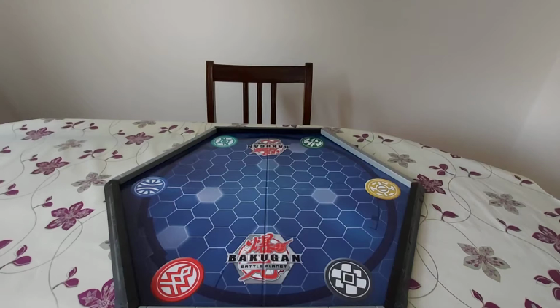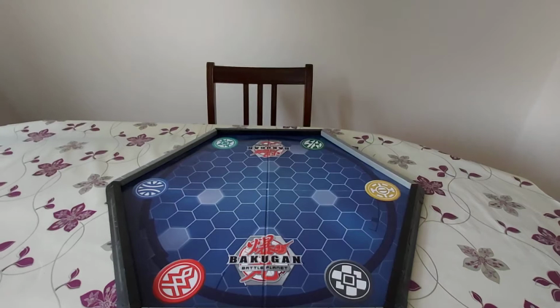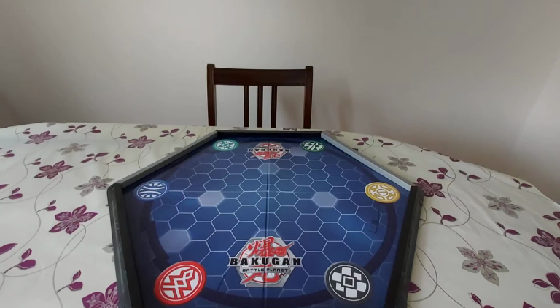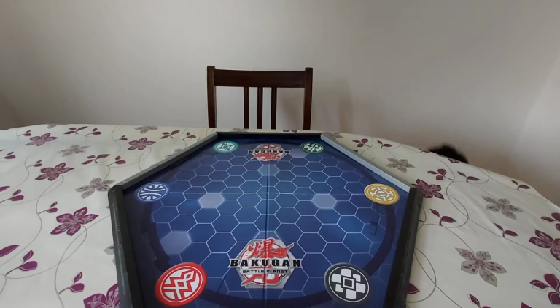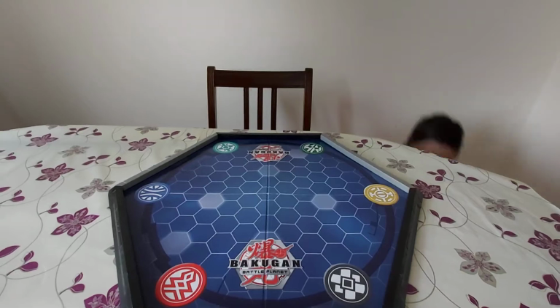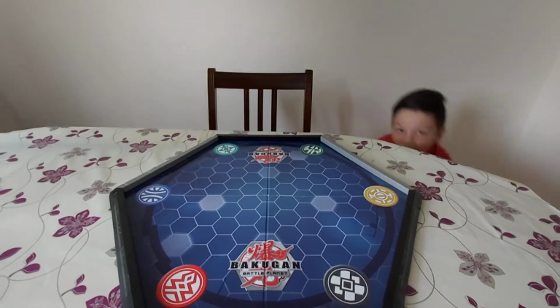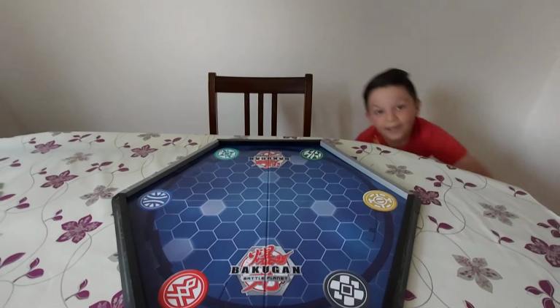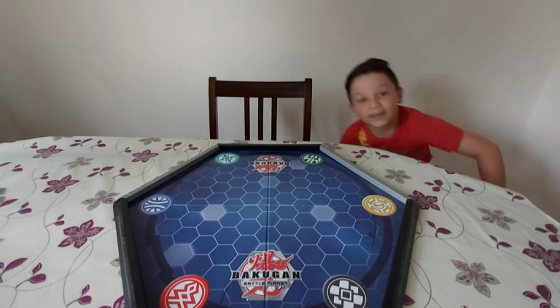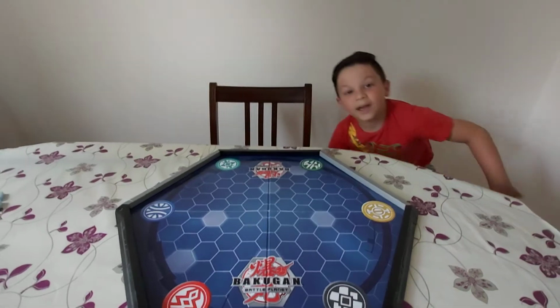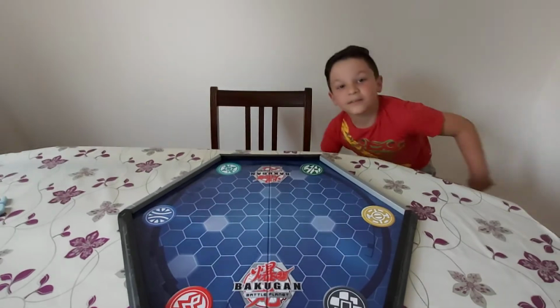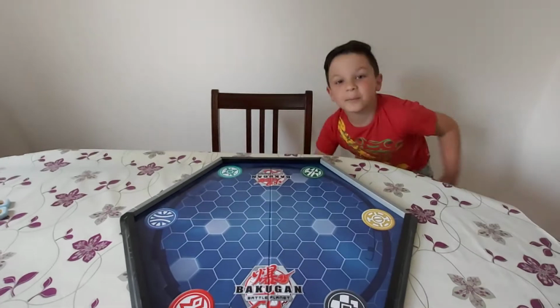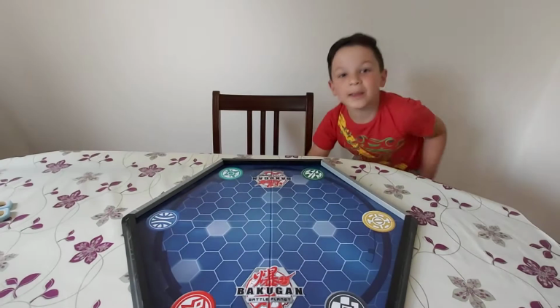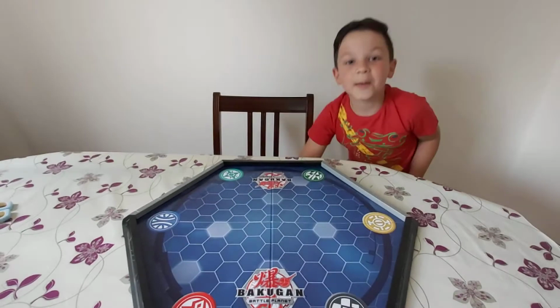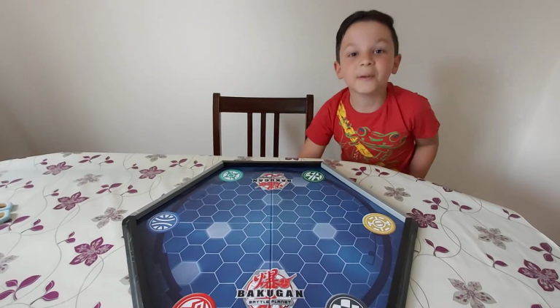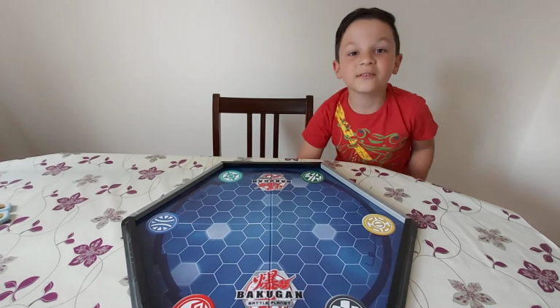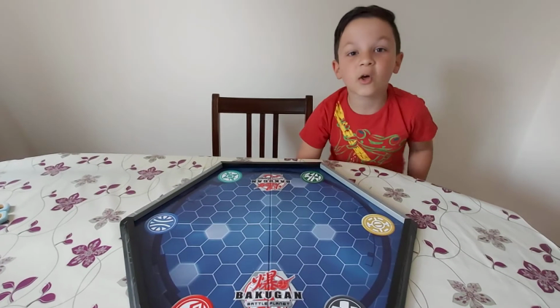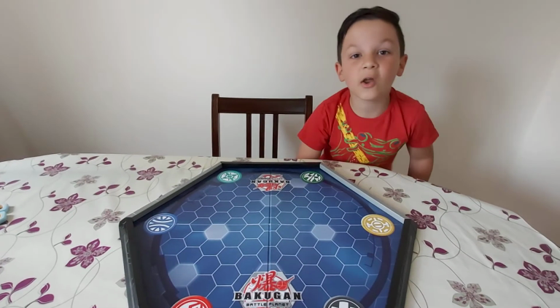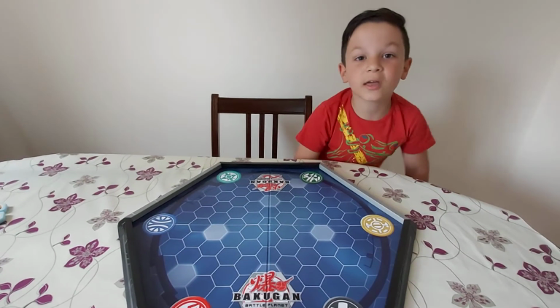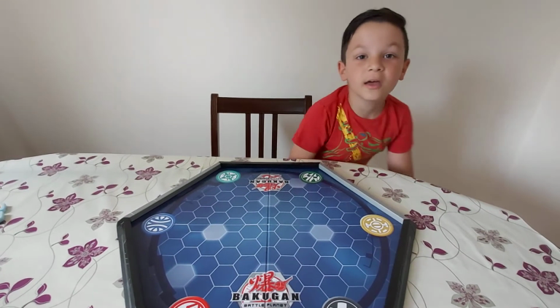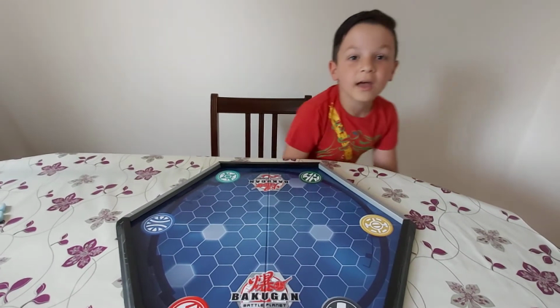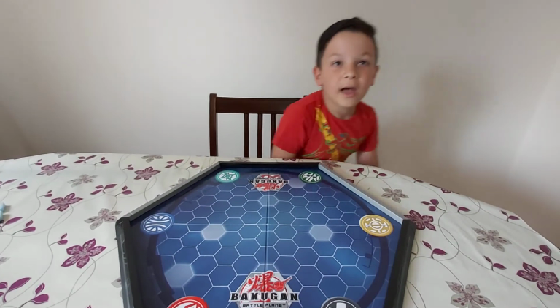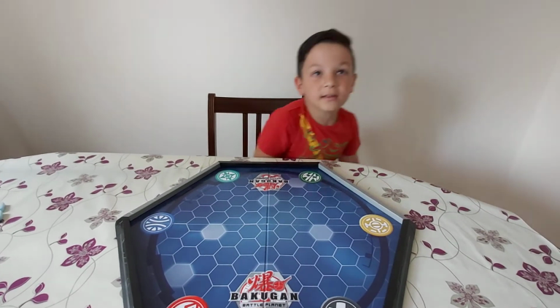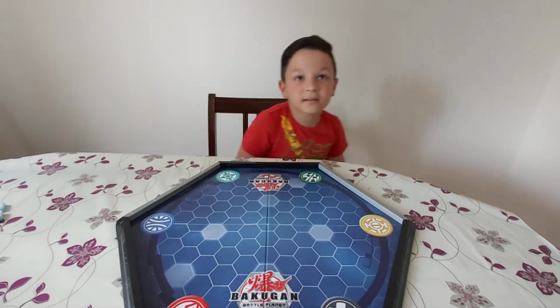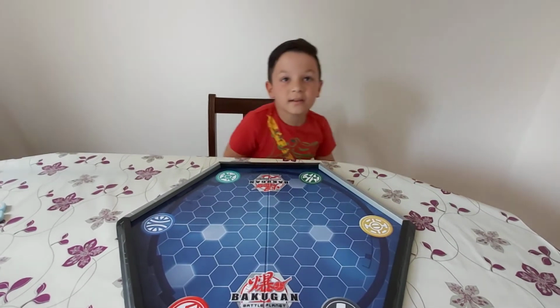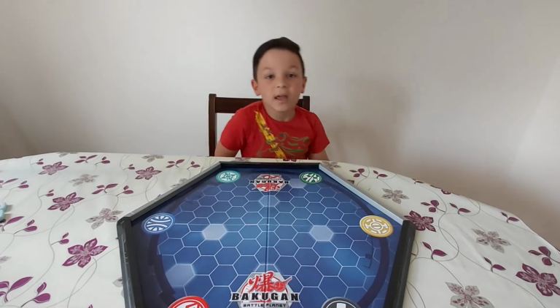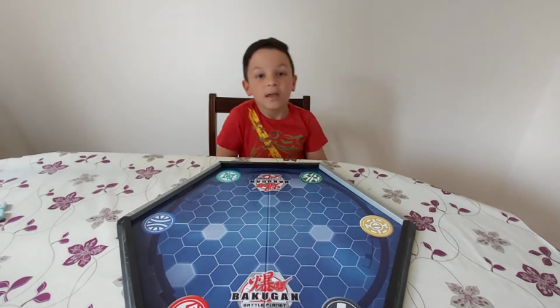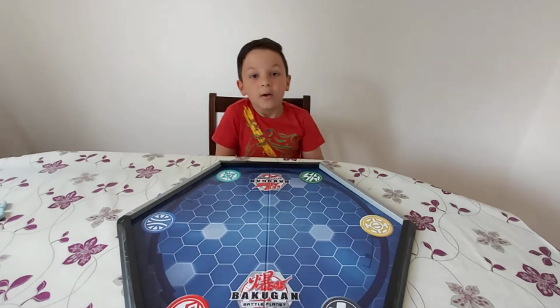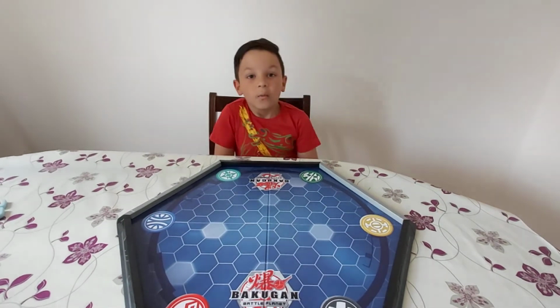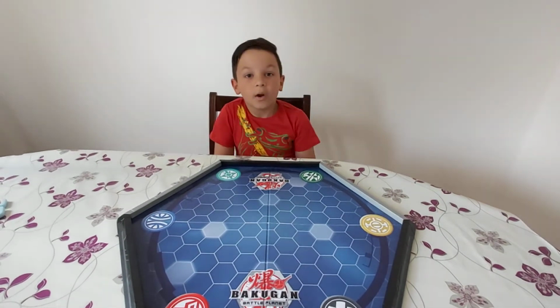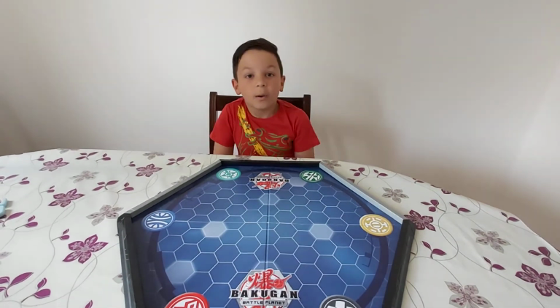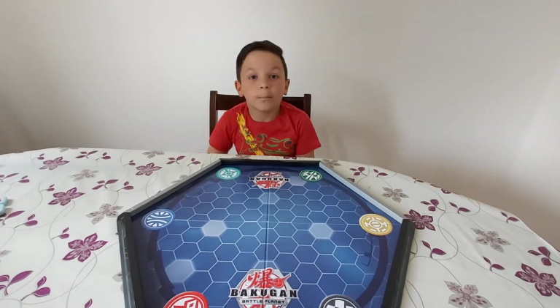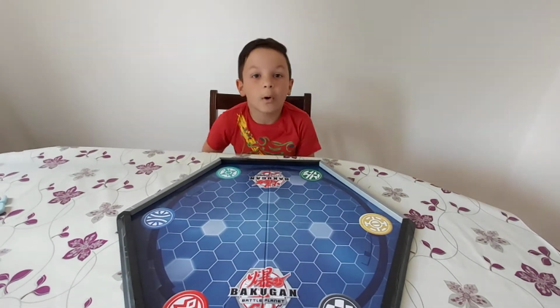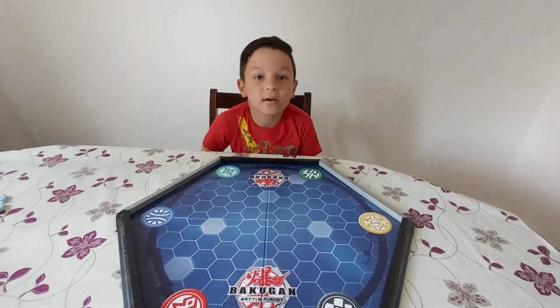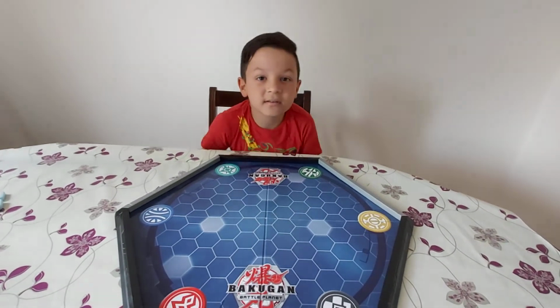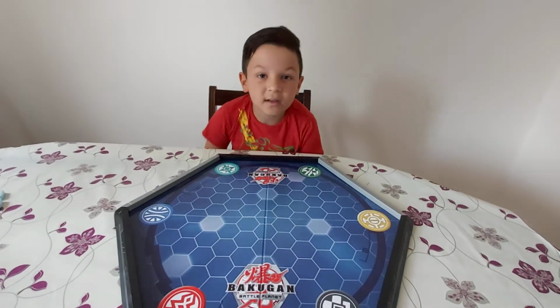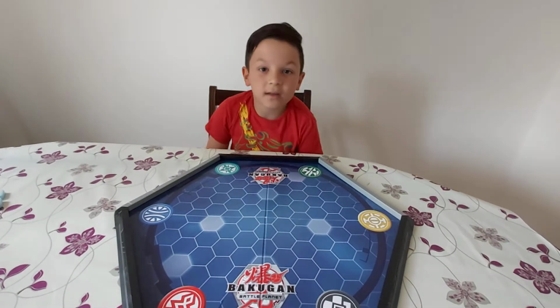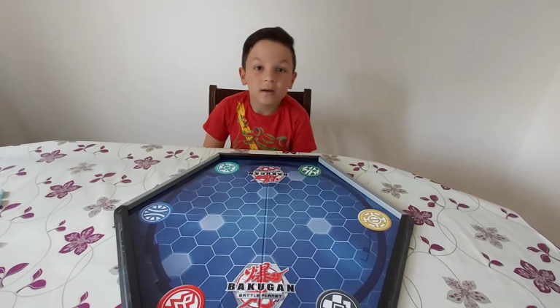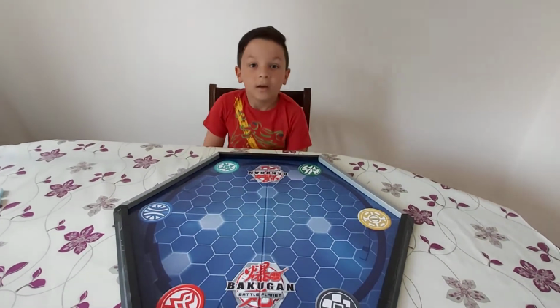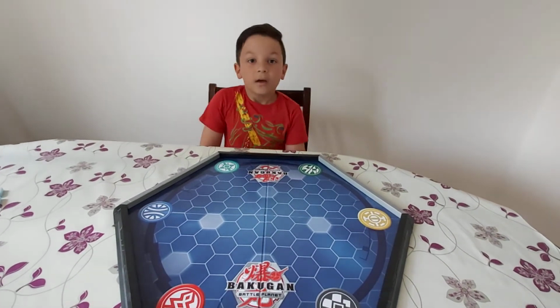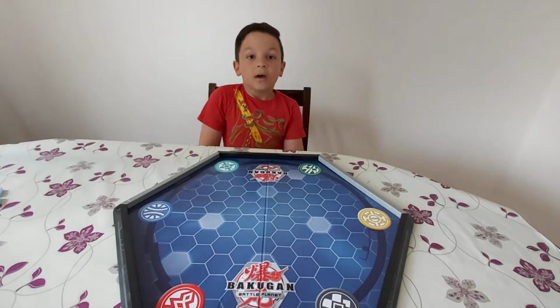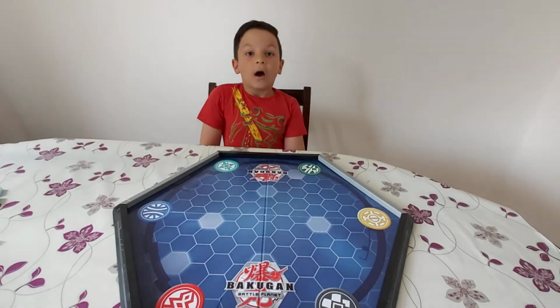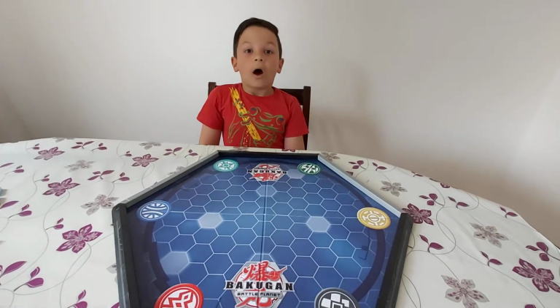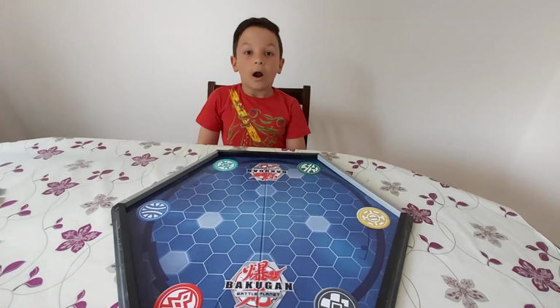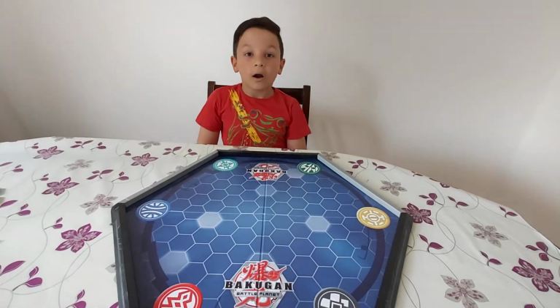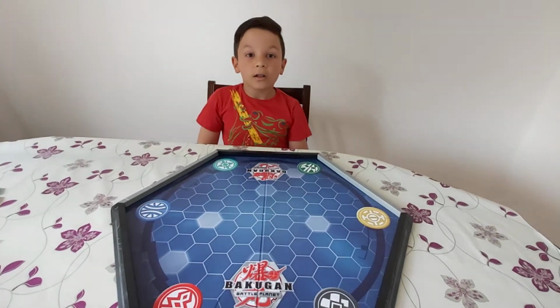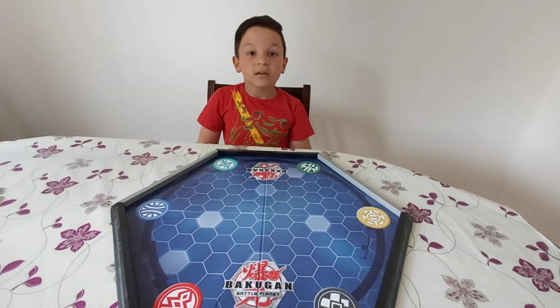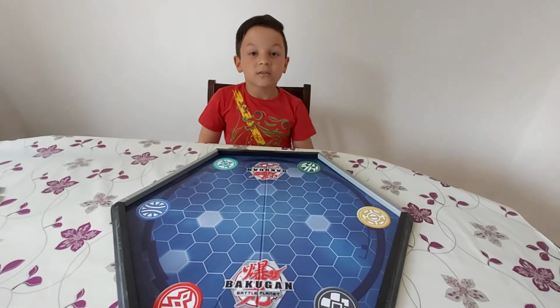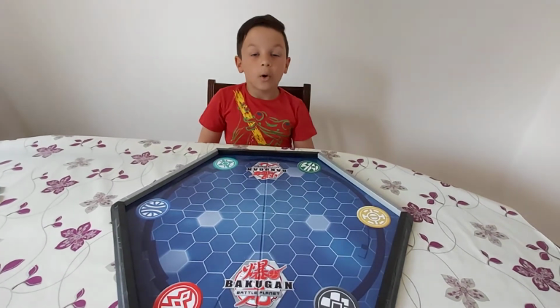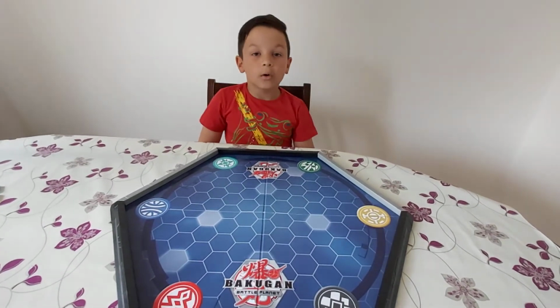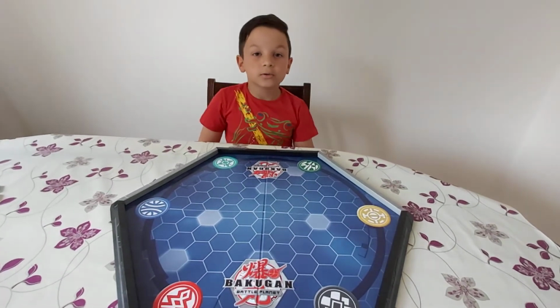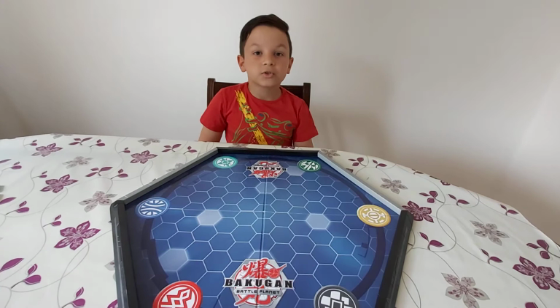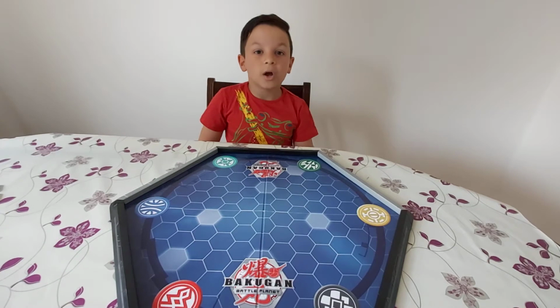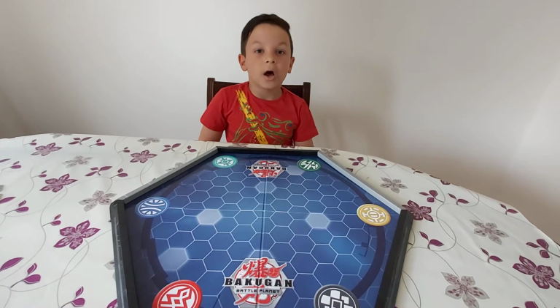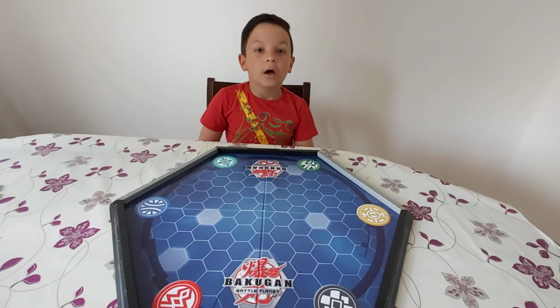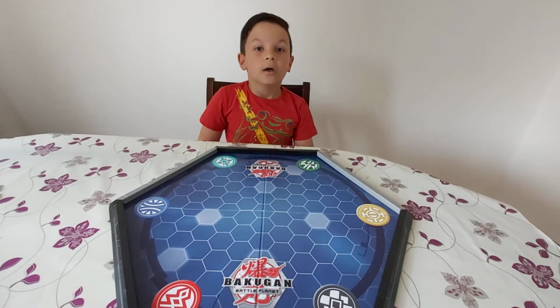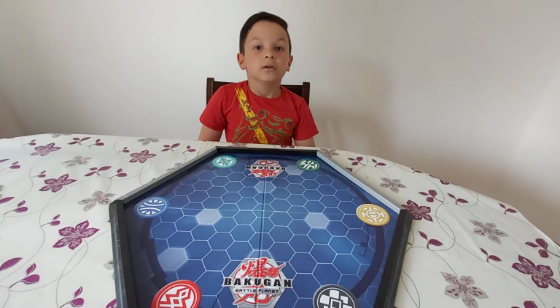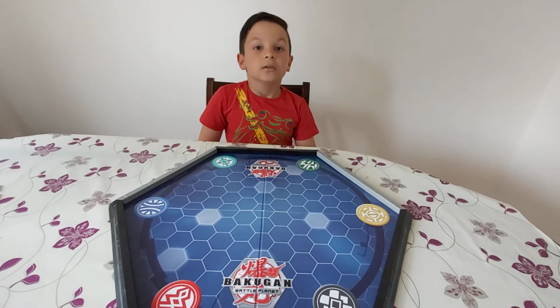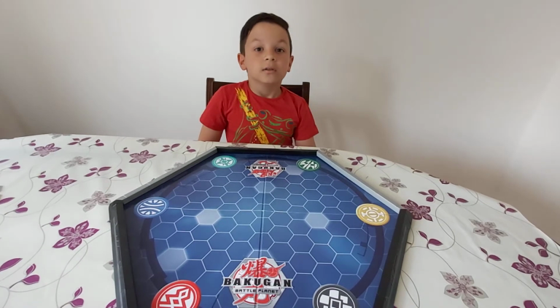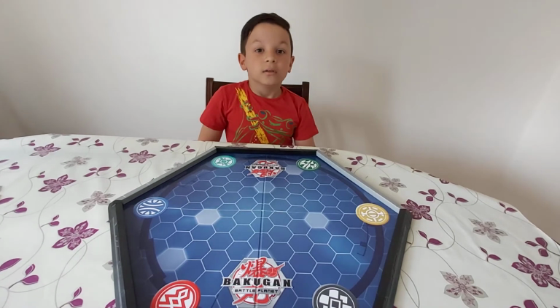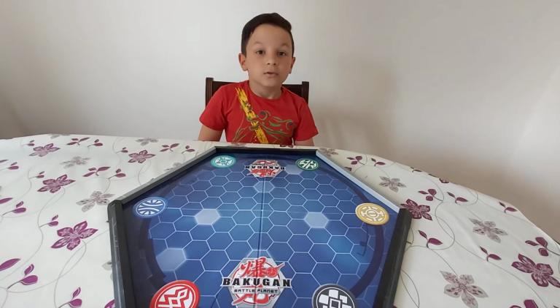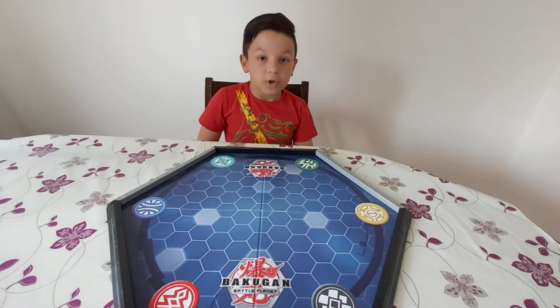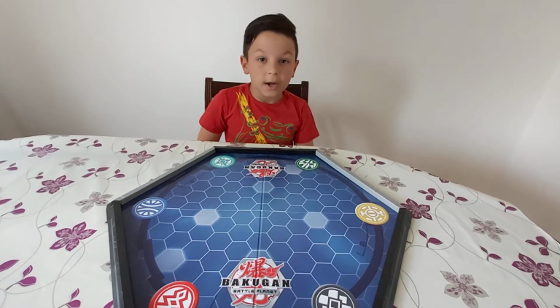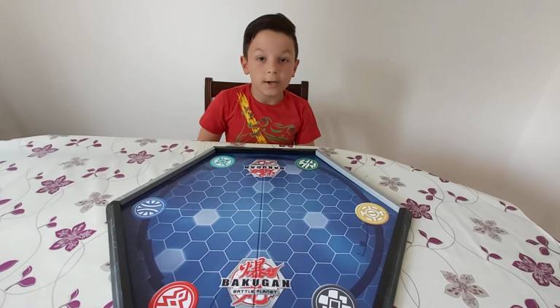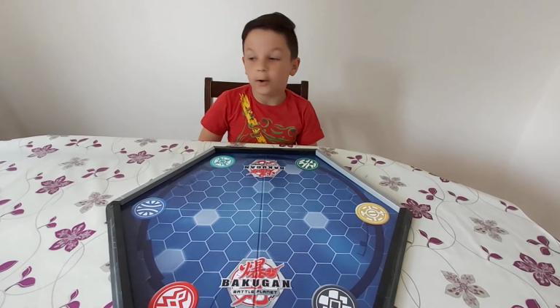Hi guys, my name is Eric and today we are unboxing RLS Ultra Trino.